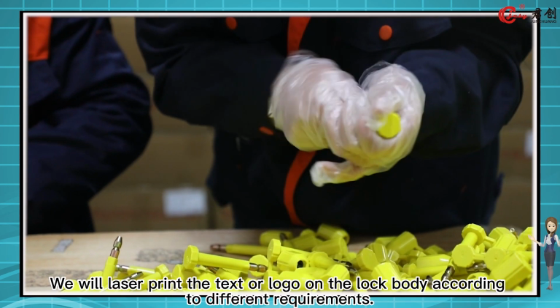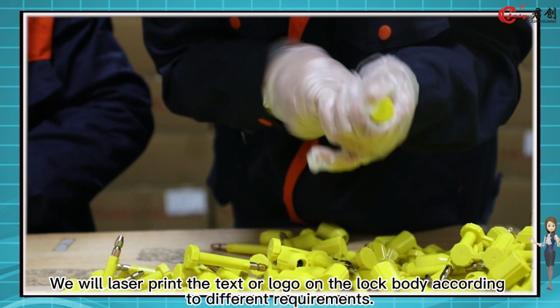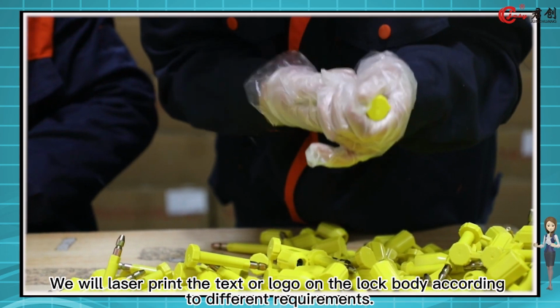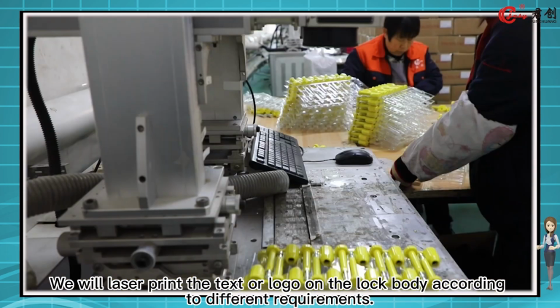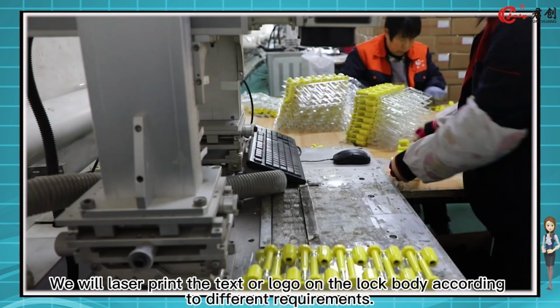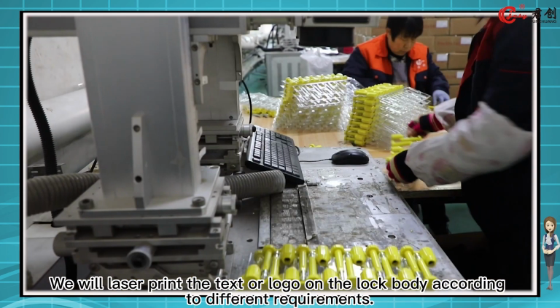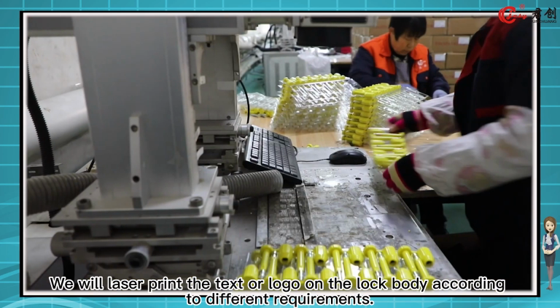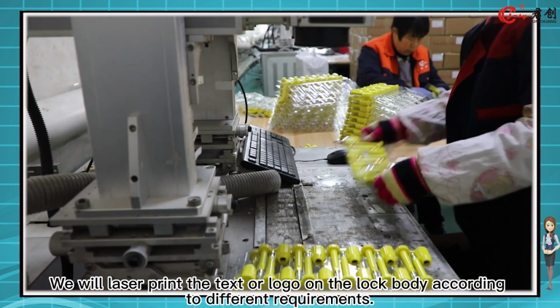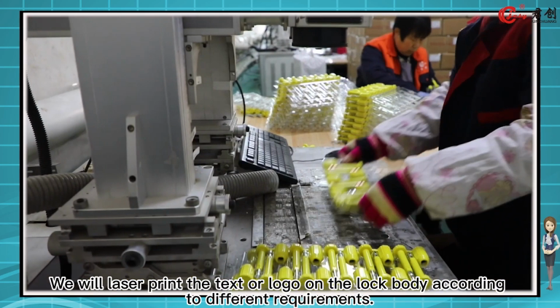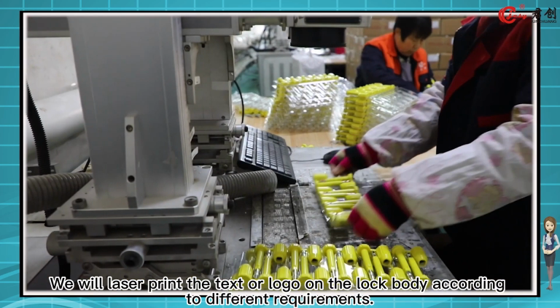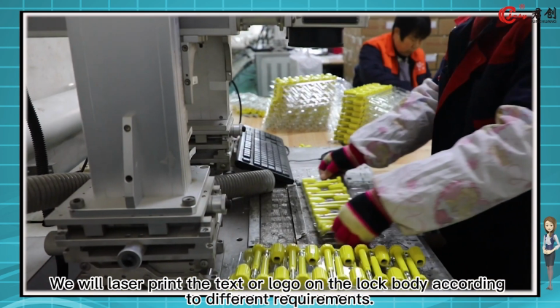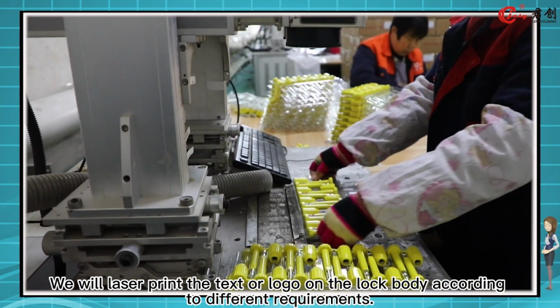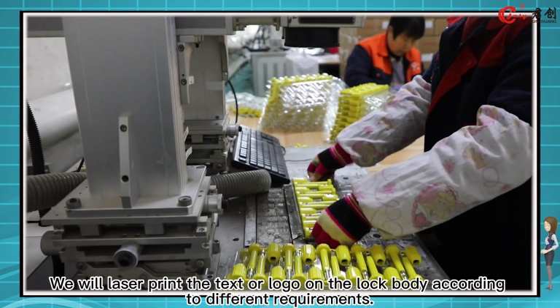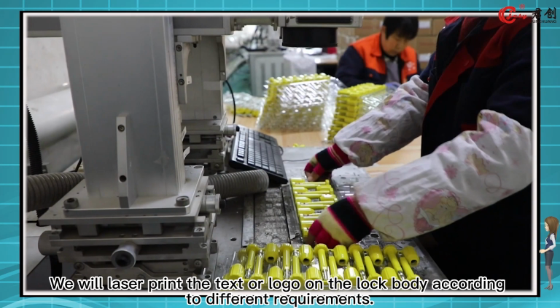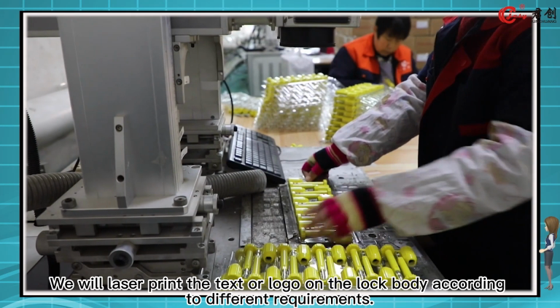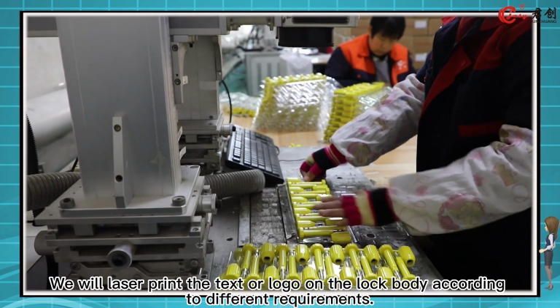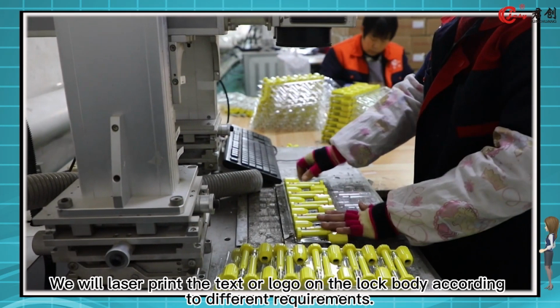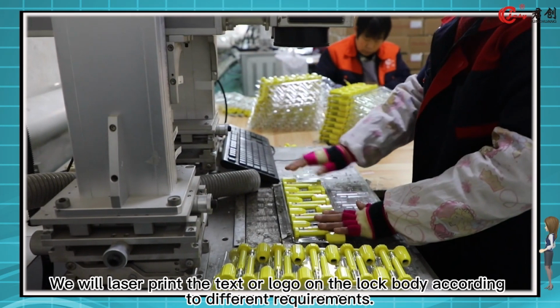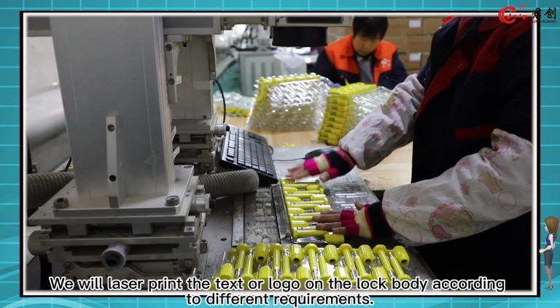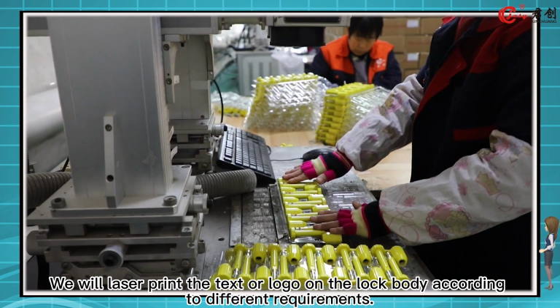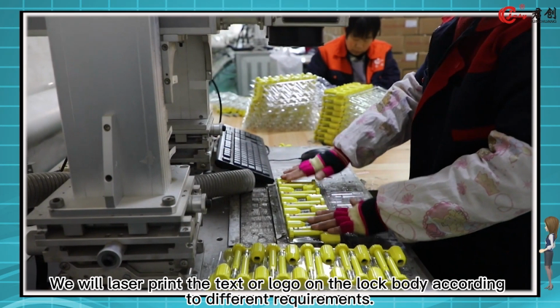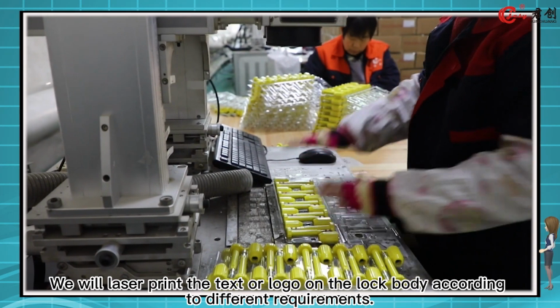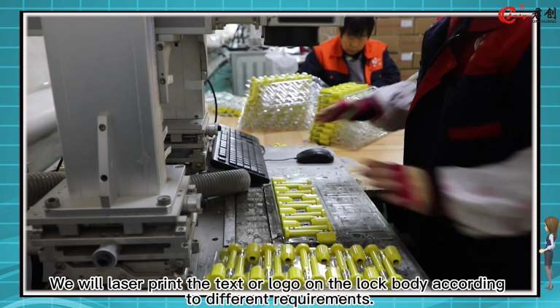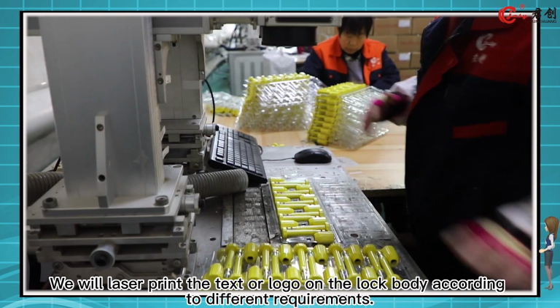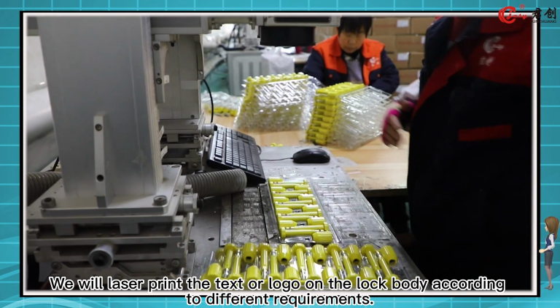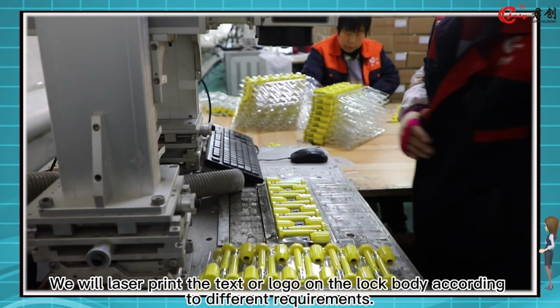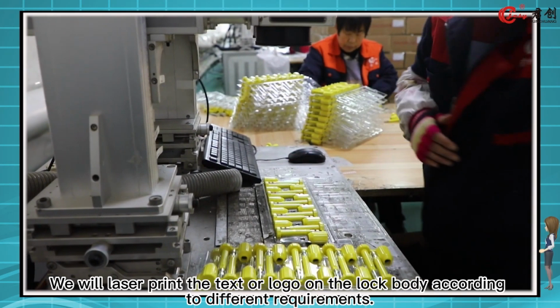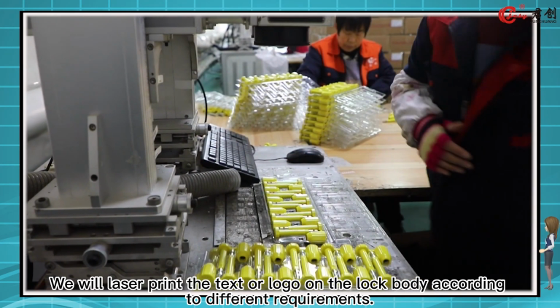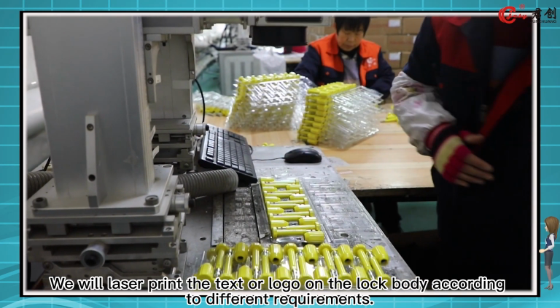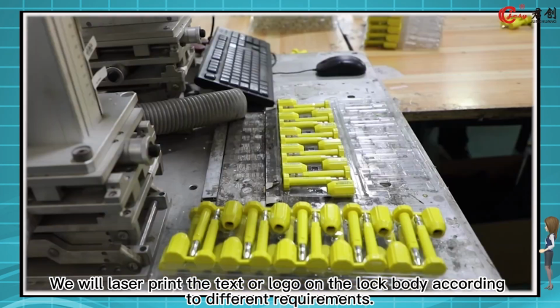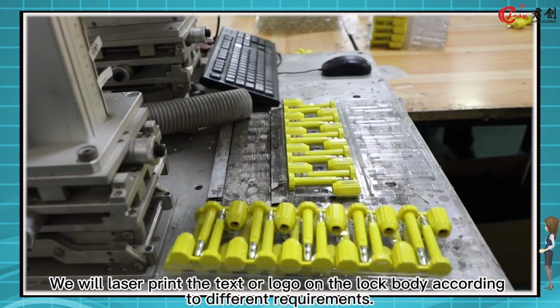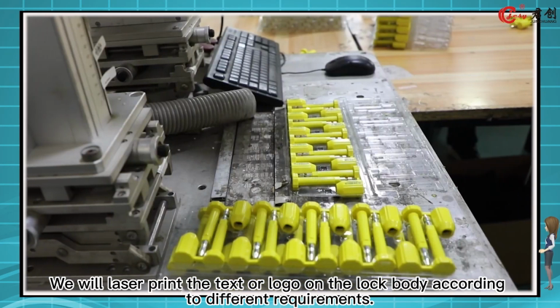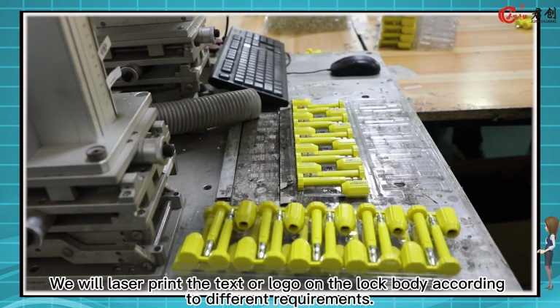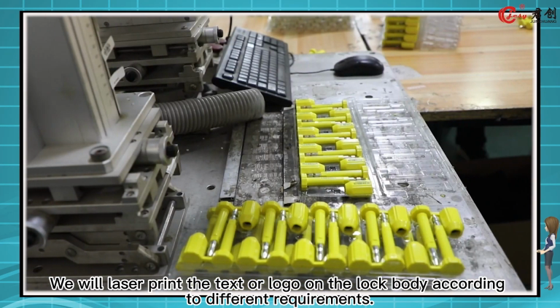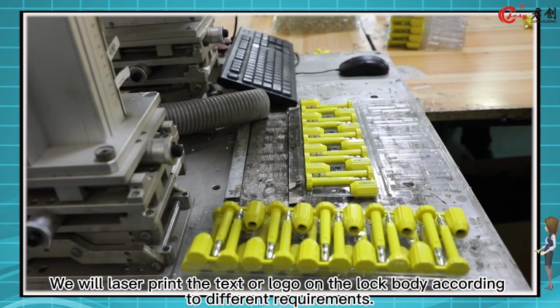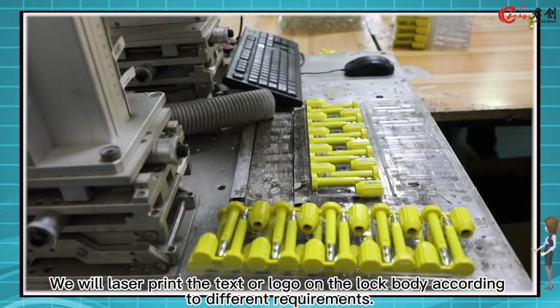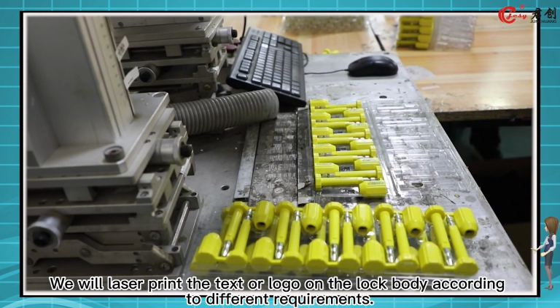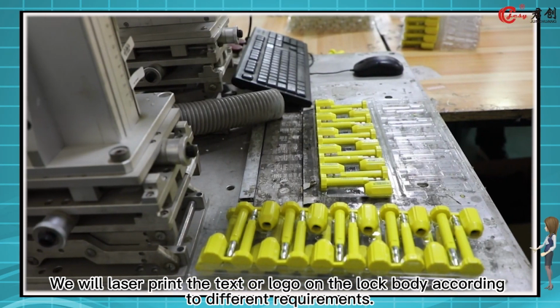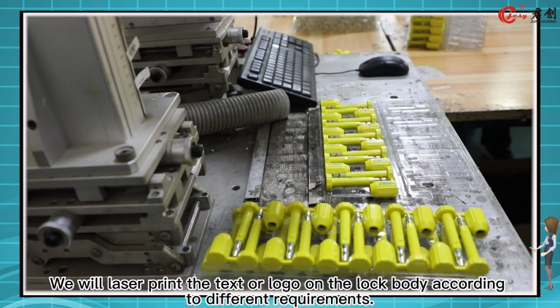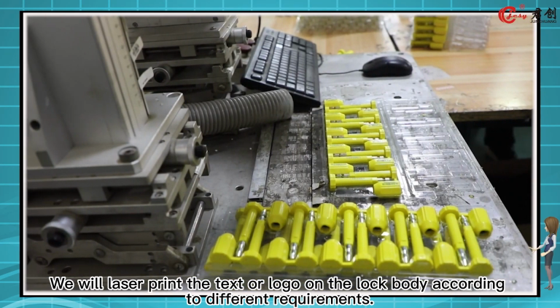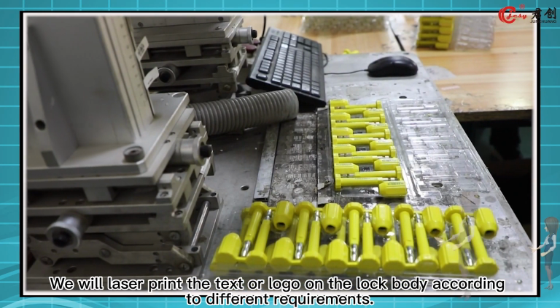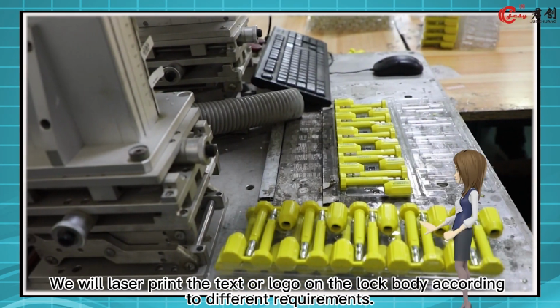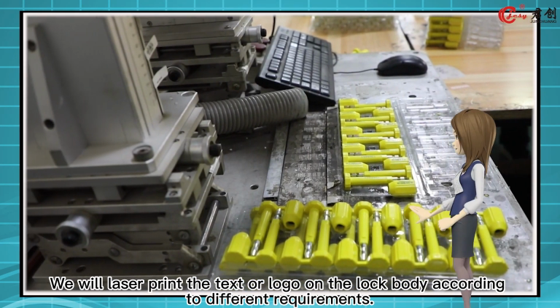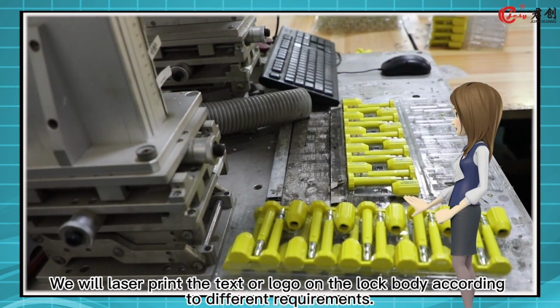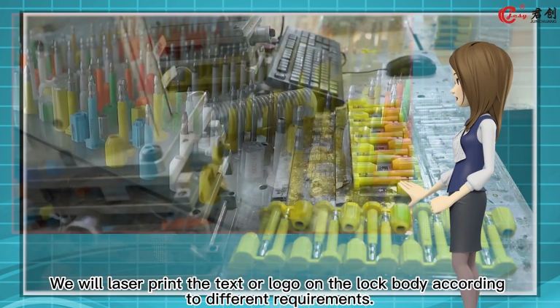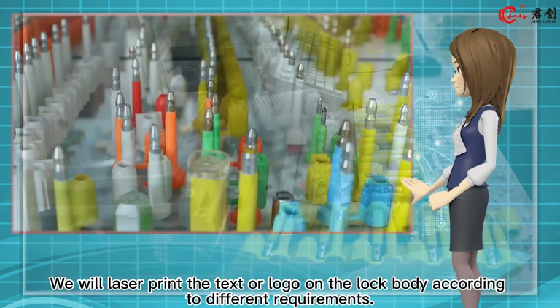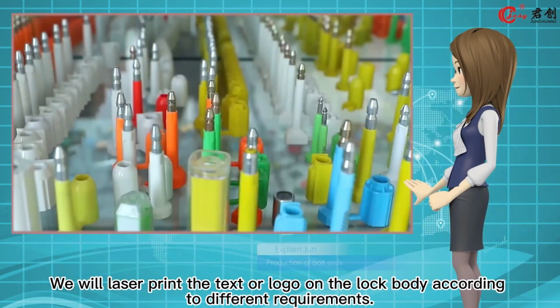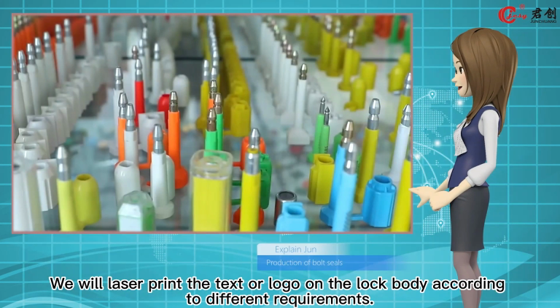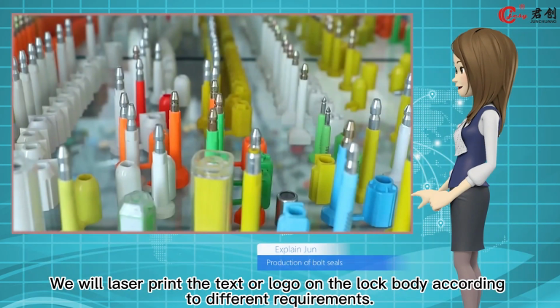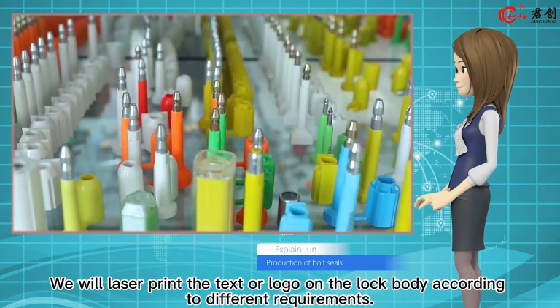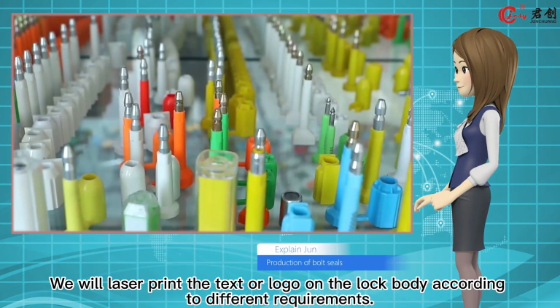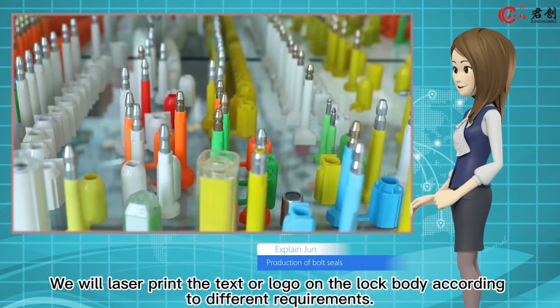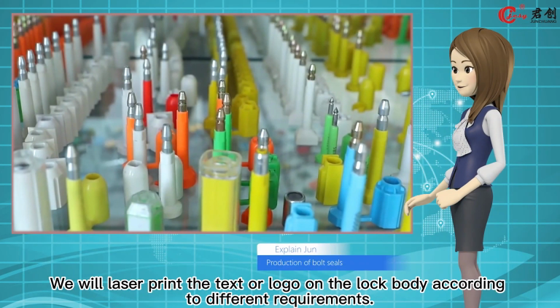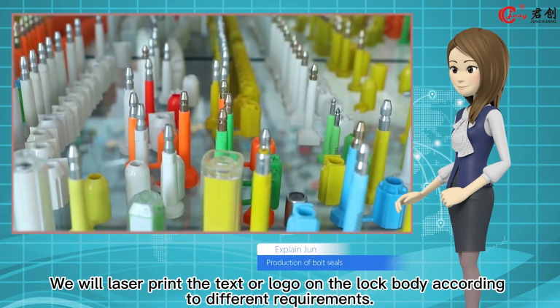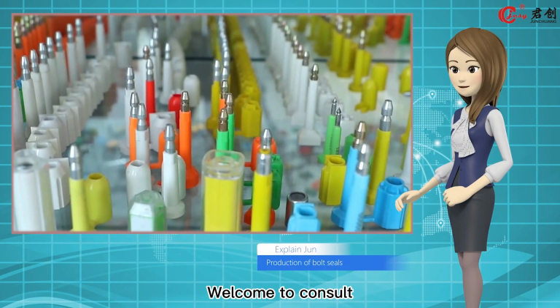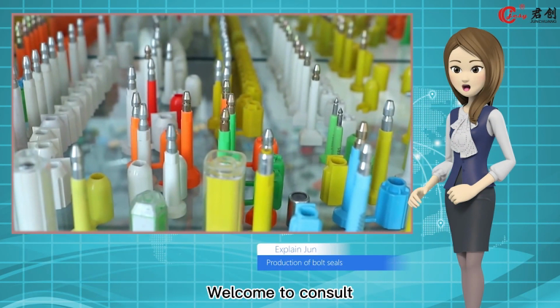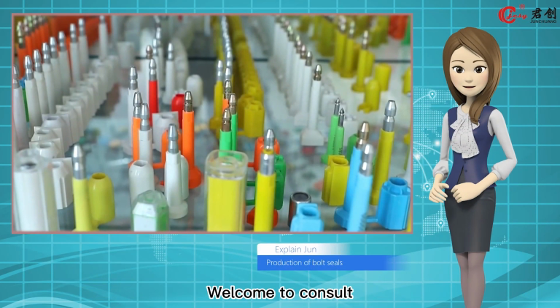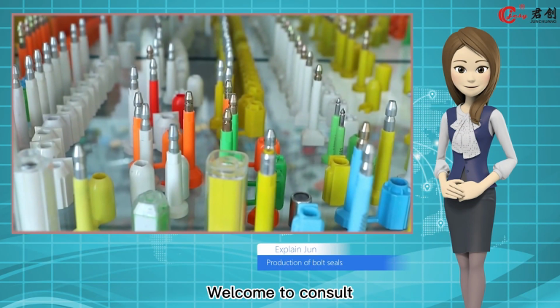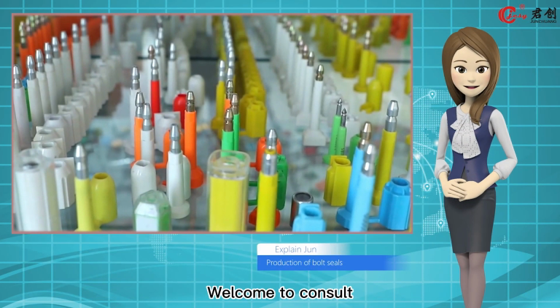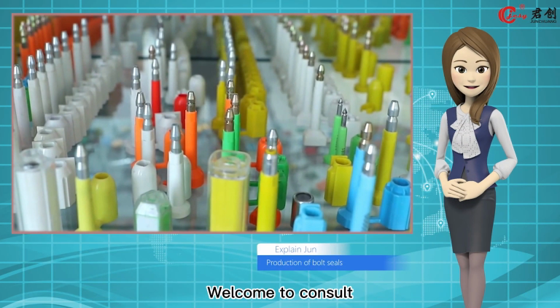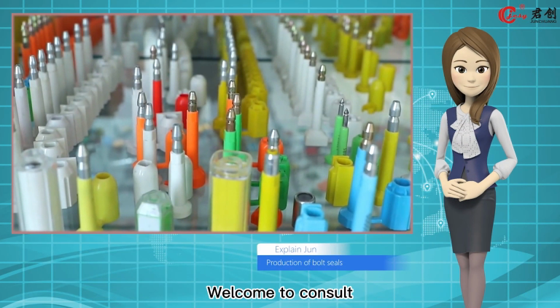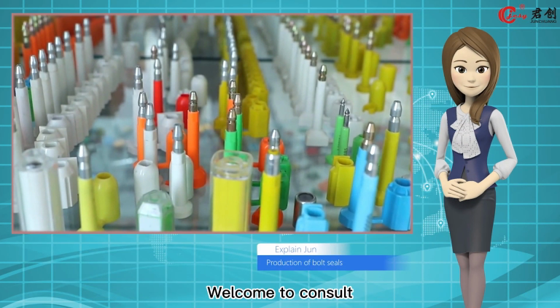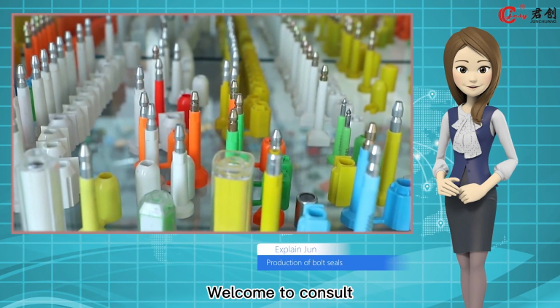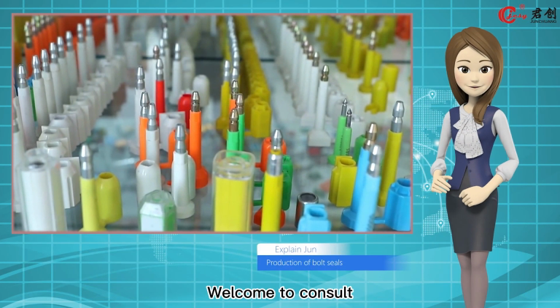We will laser print the text or logo on the lock body according to different requirements. Welcome to consult.